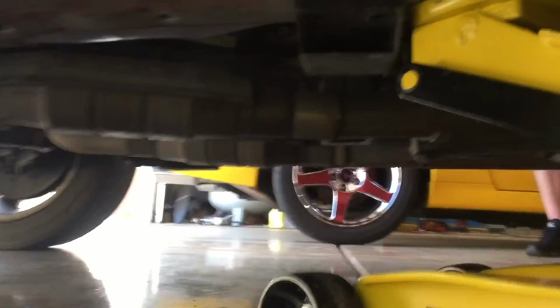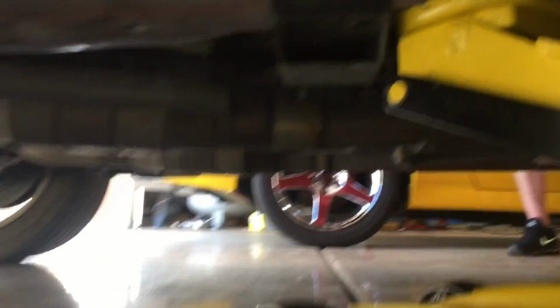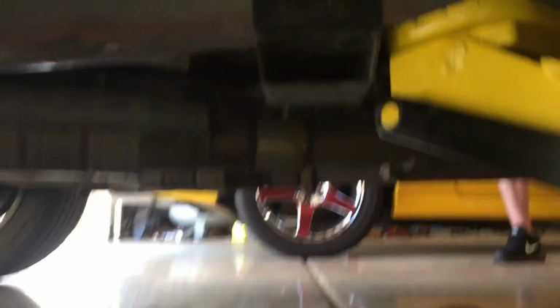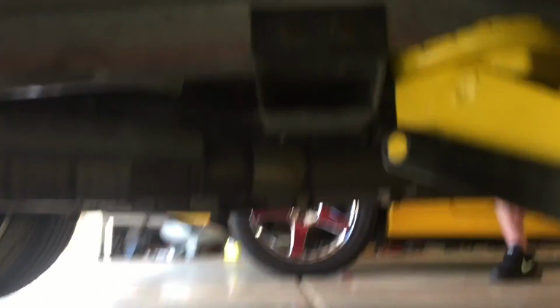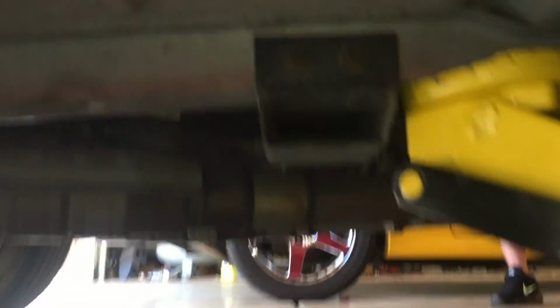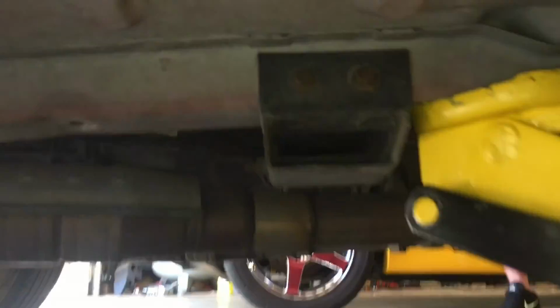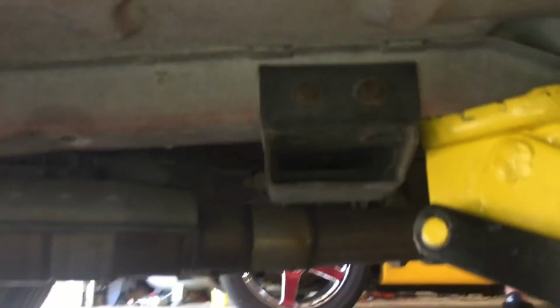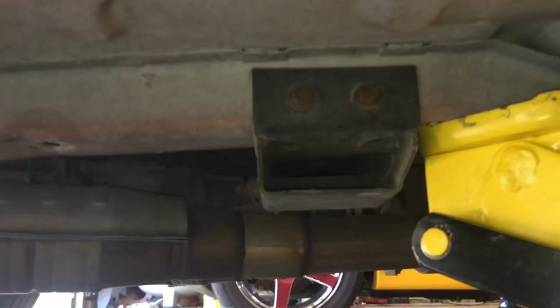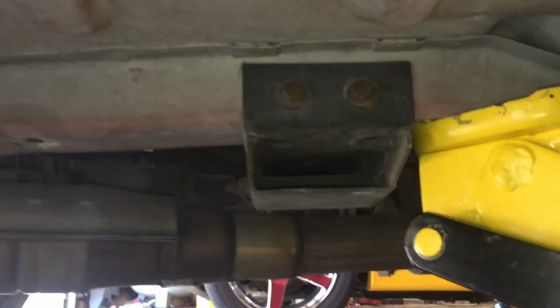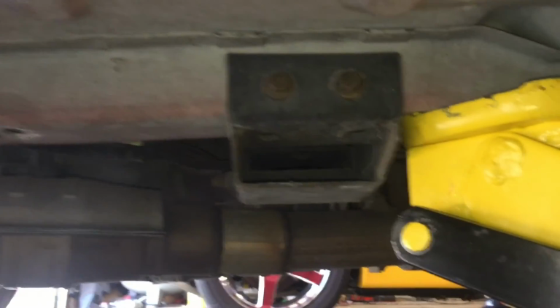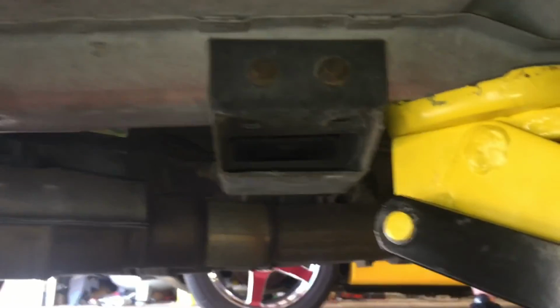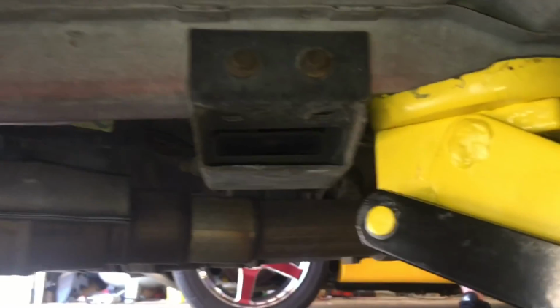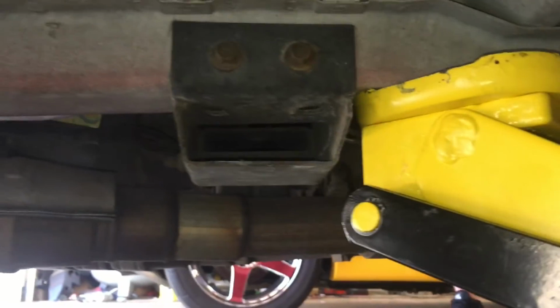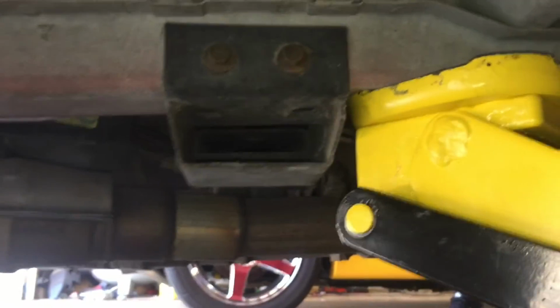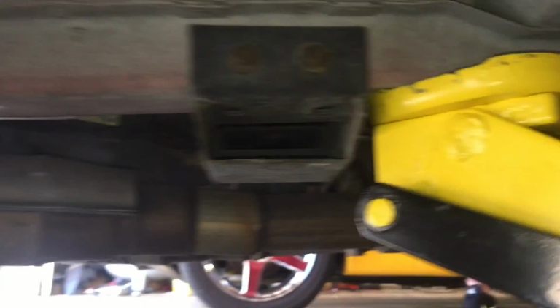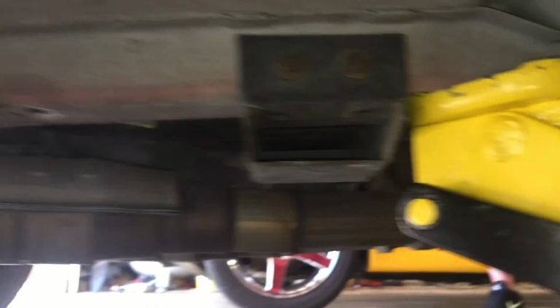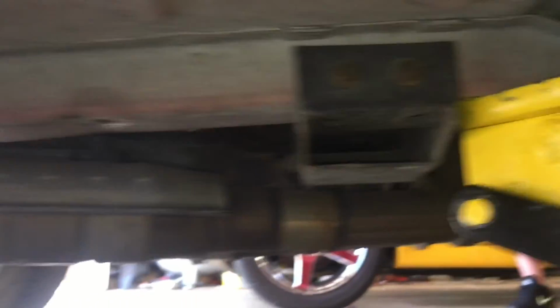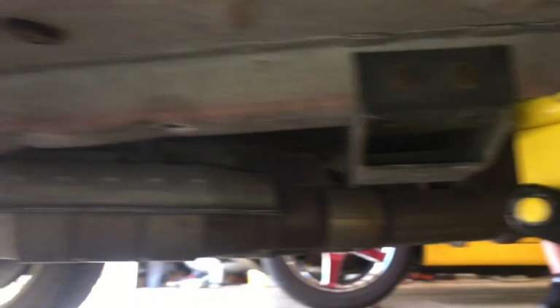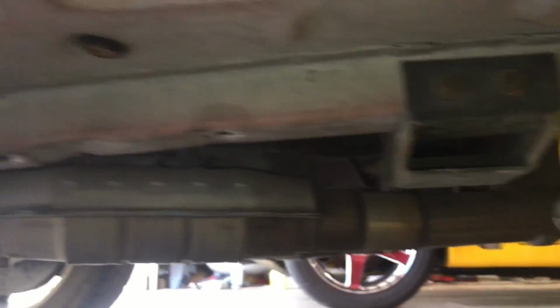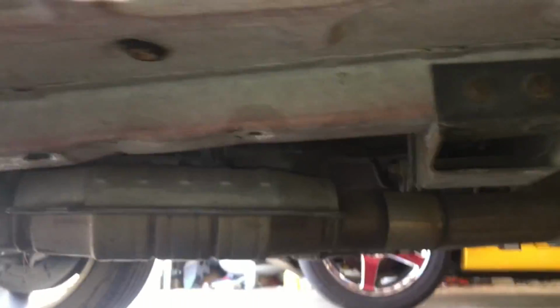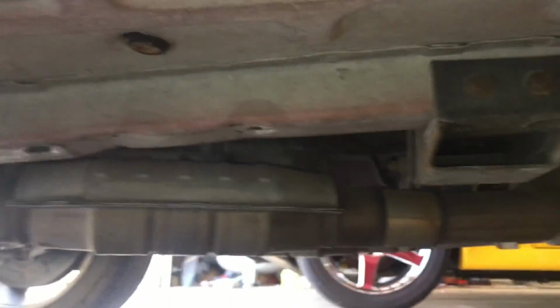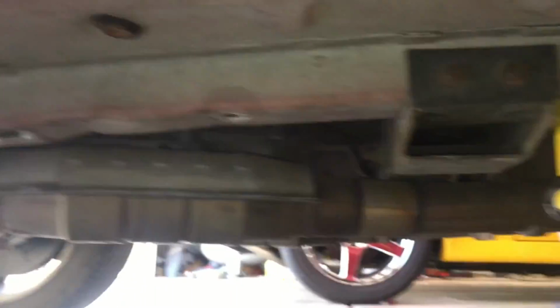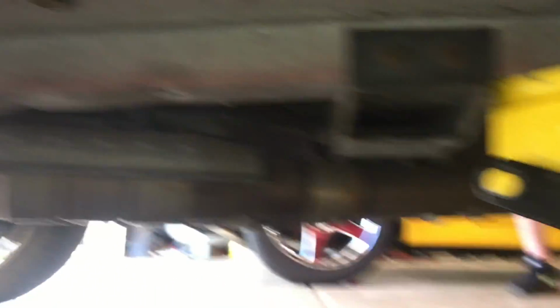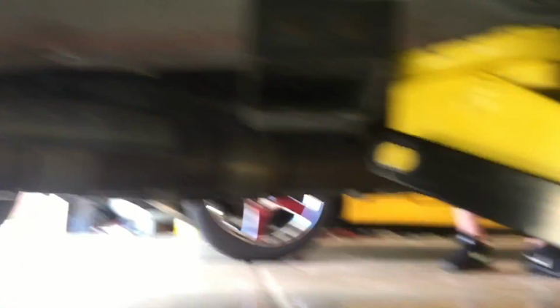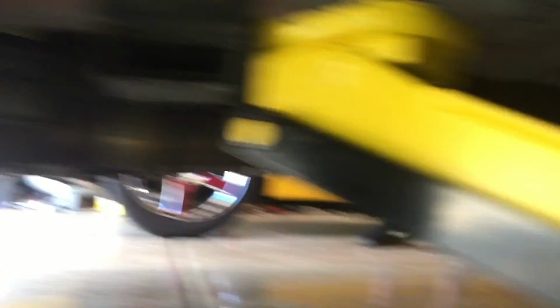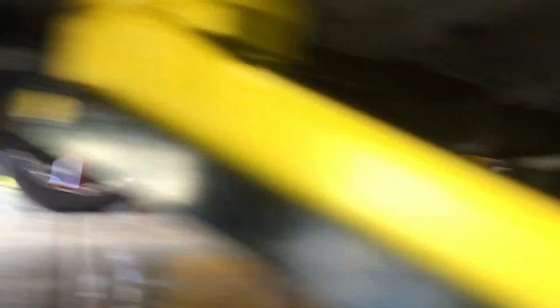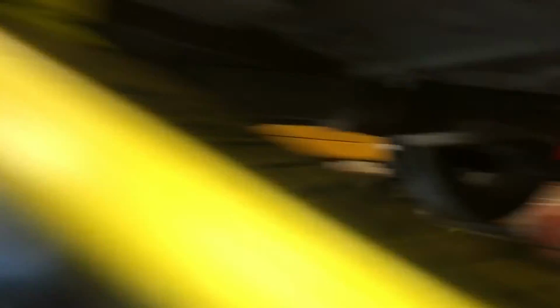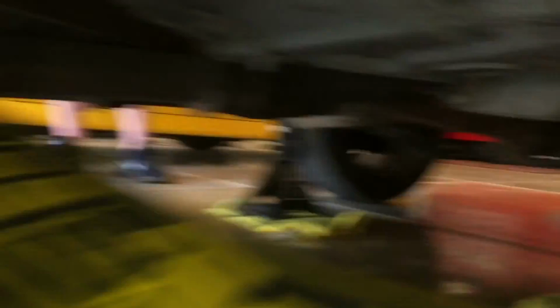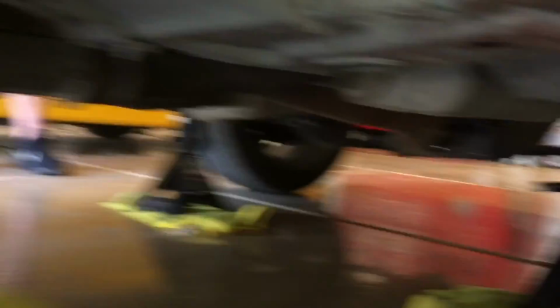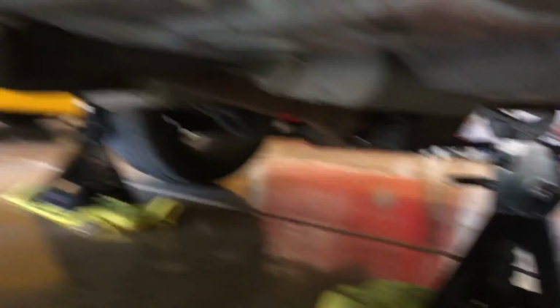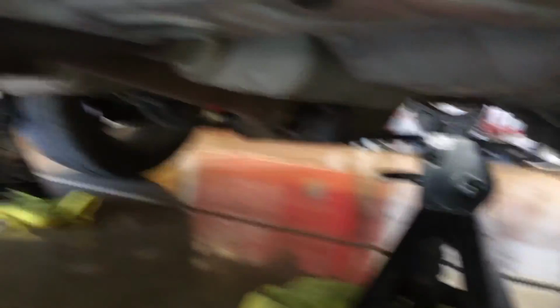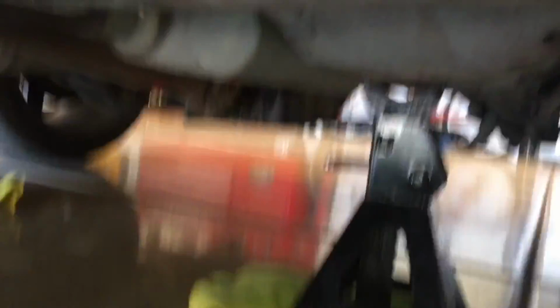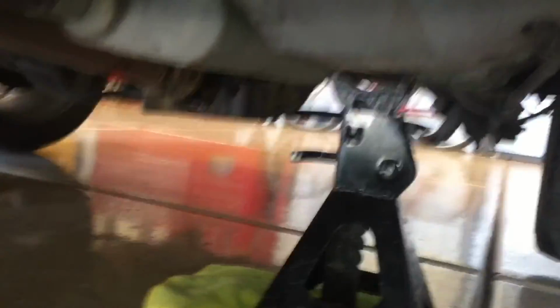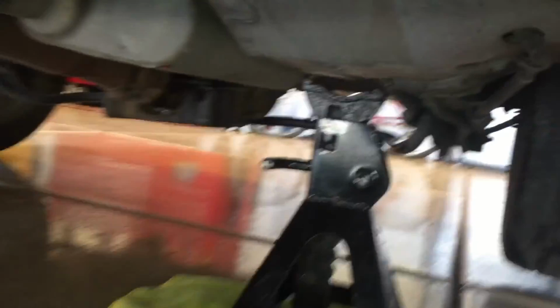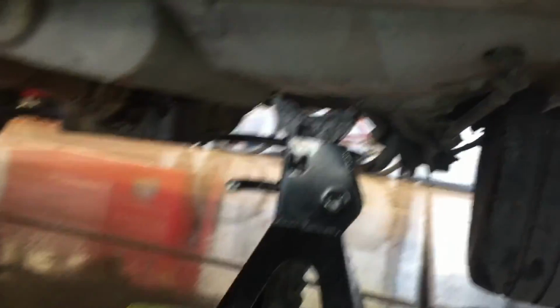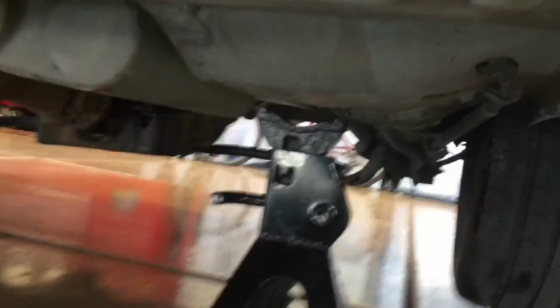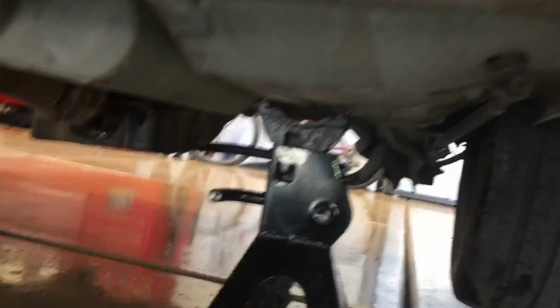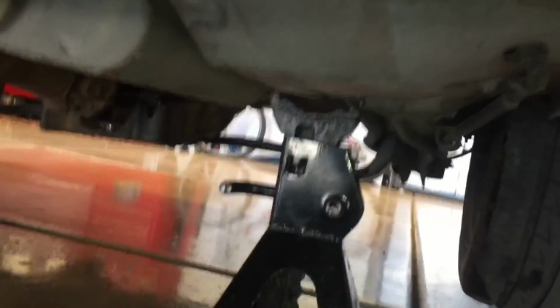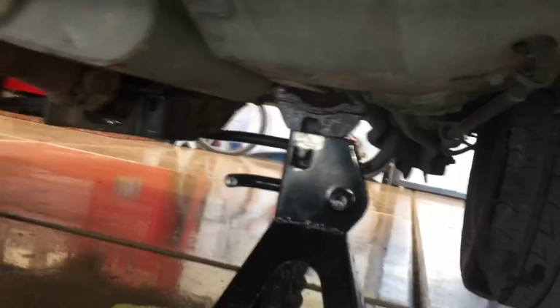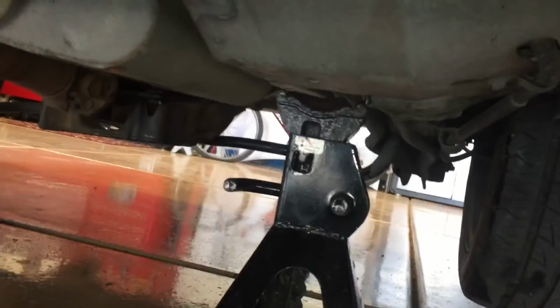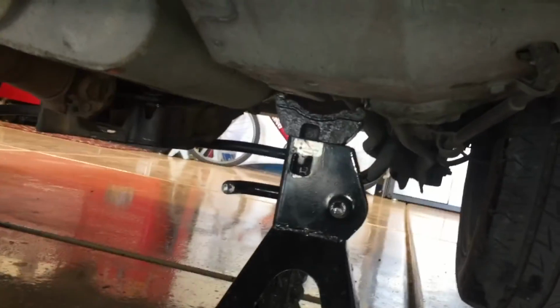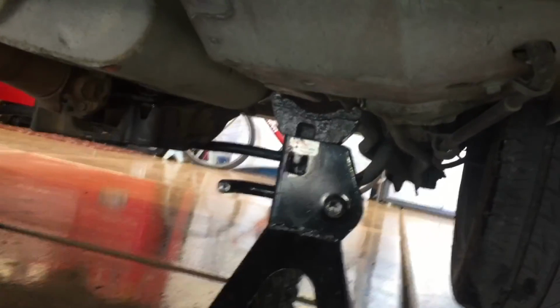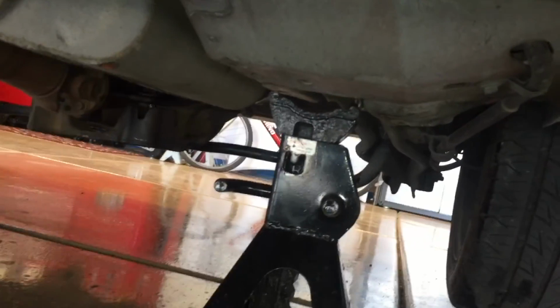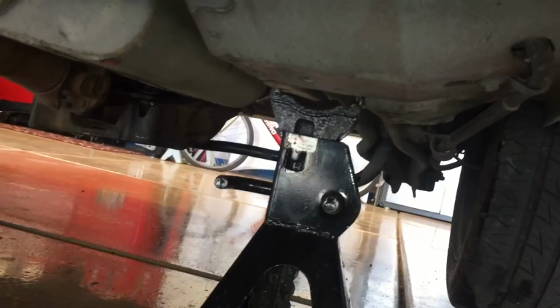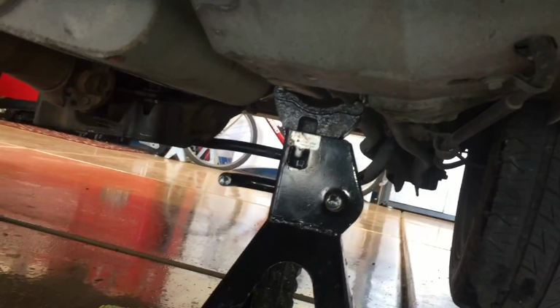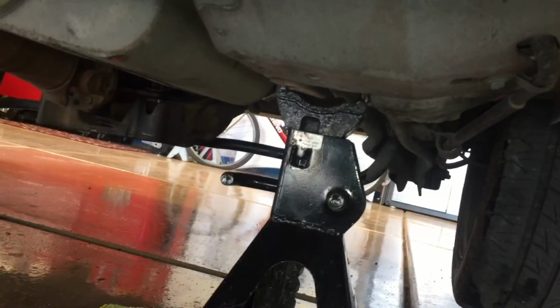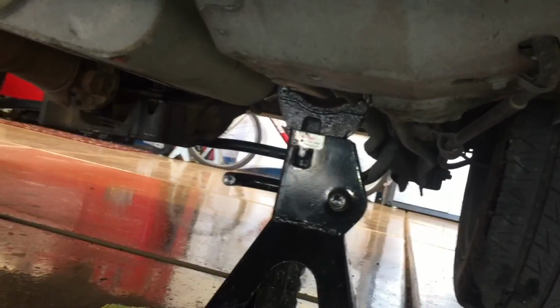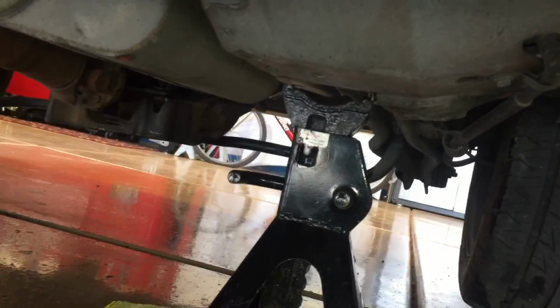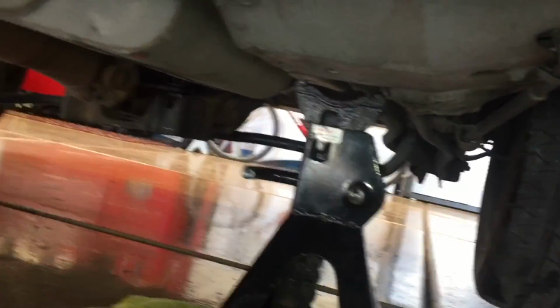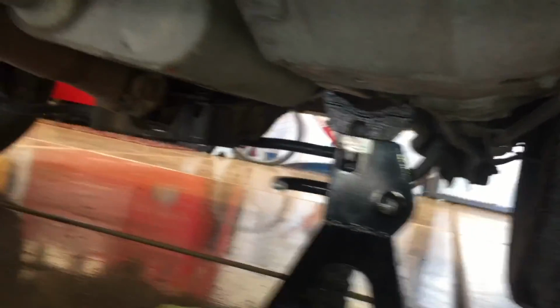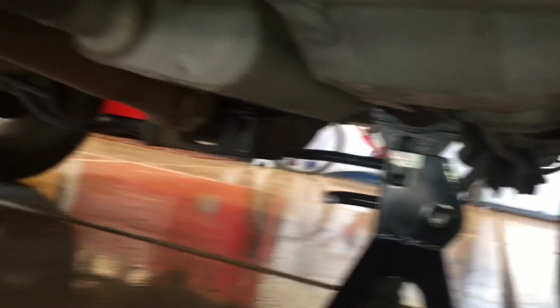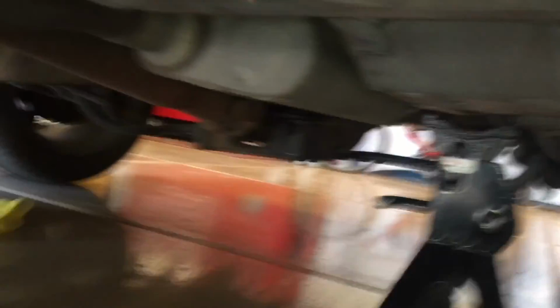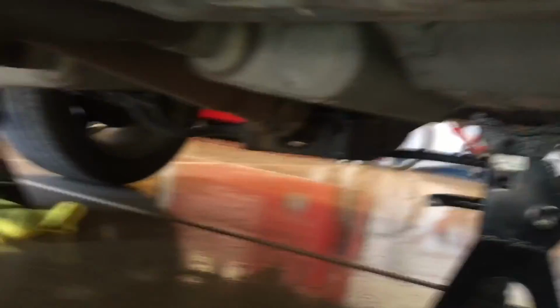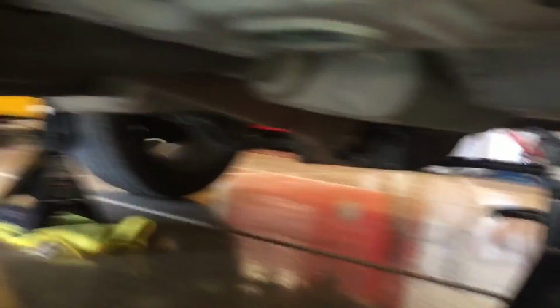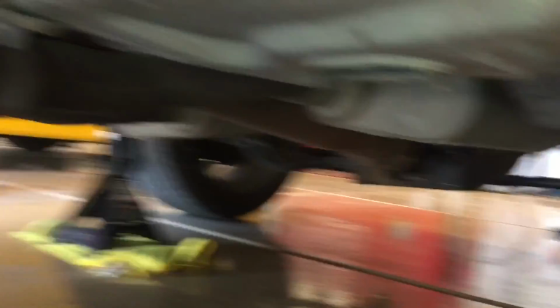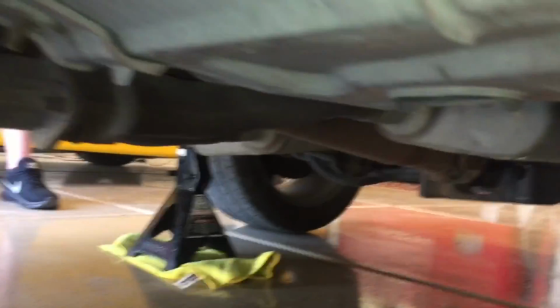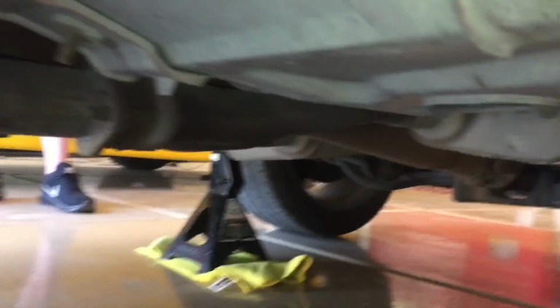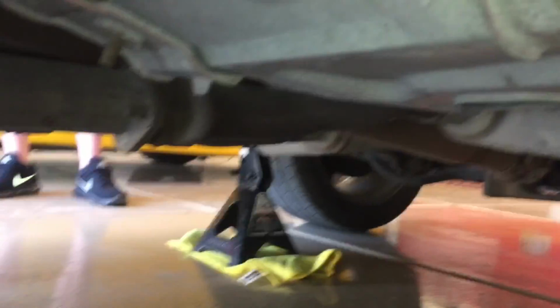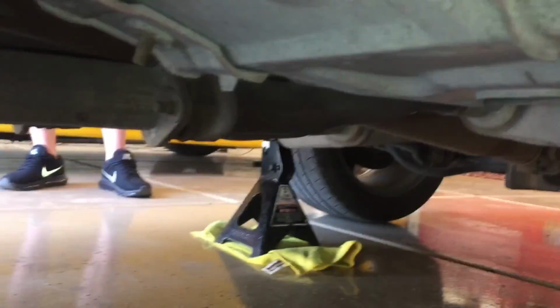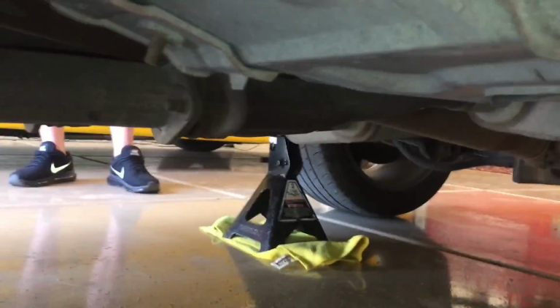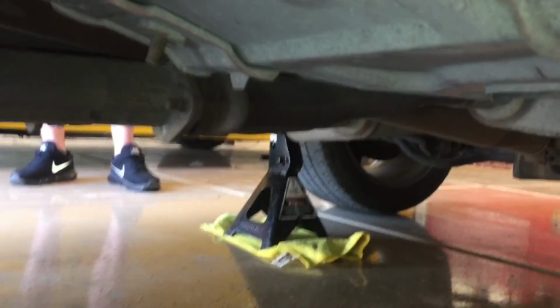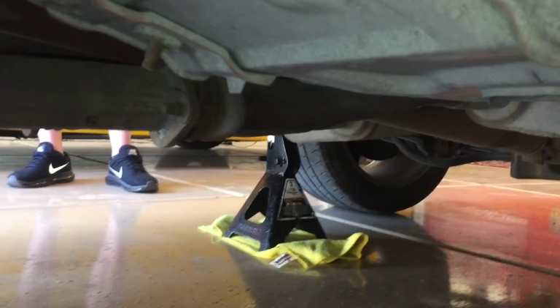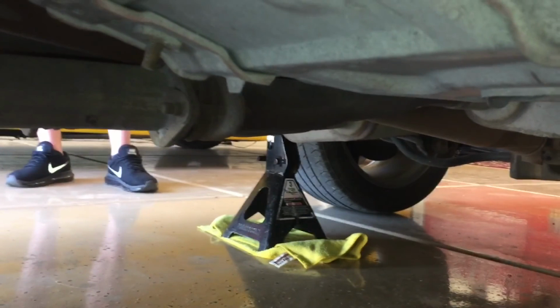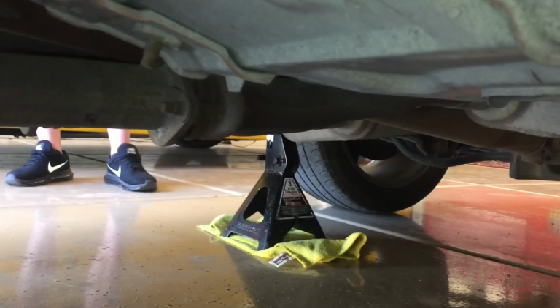Now we're just lifting on this beam here high enough to get the jack stand out and we'll go do that on the other side.